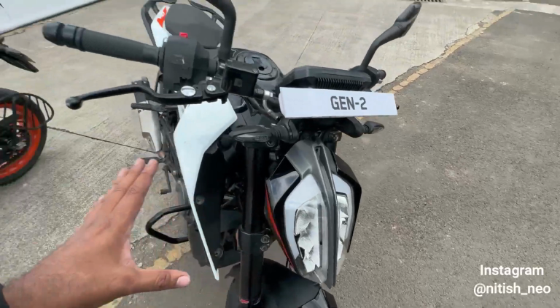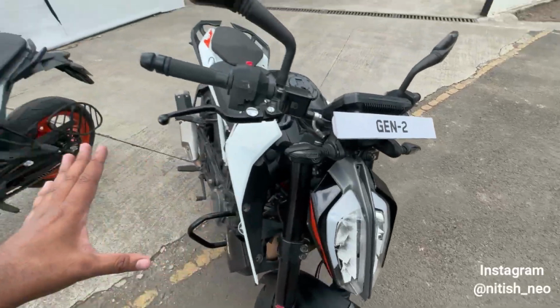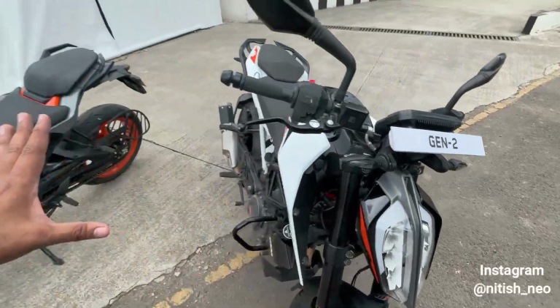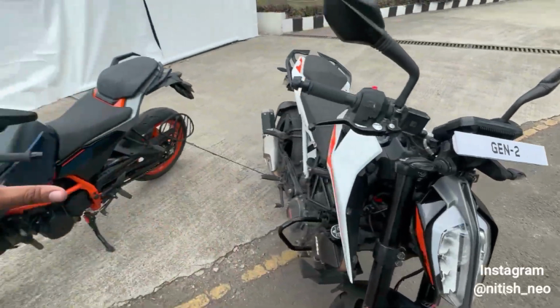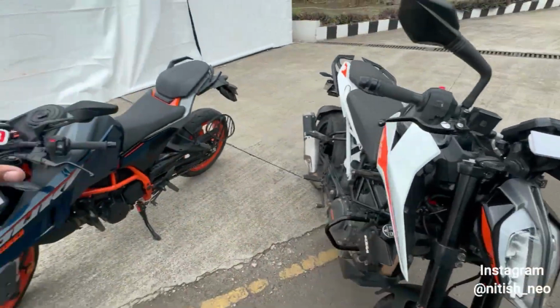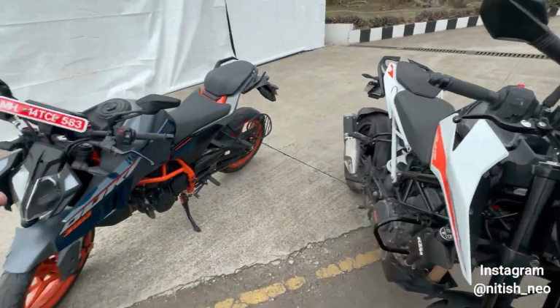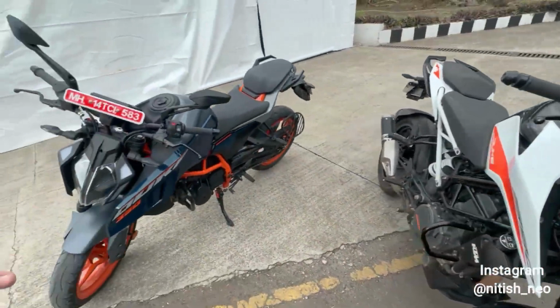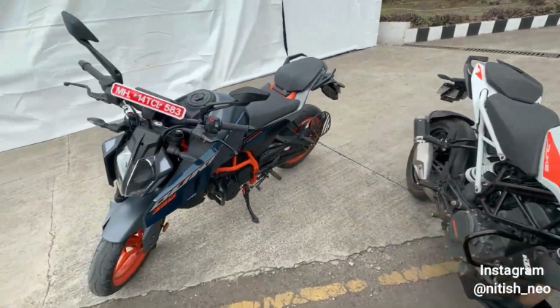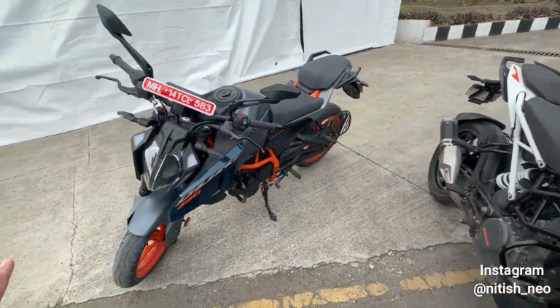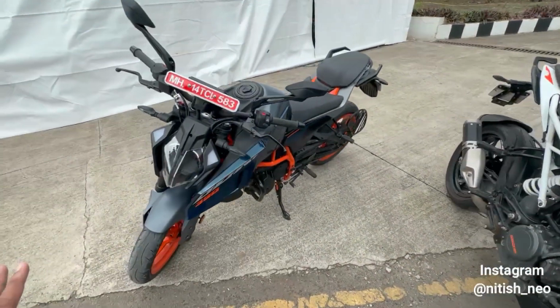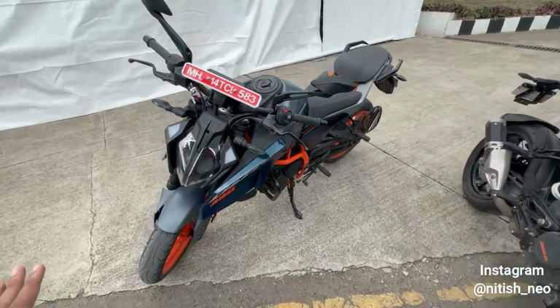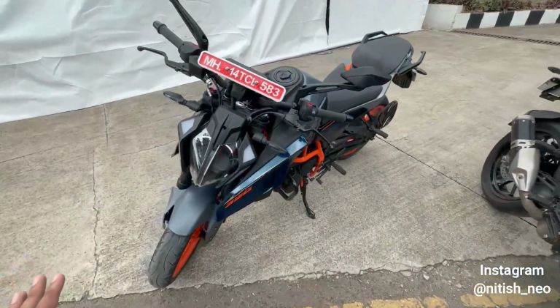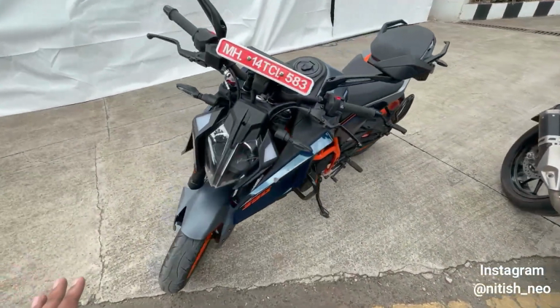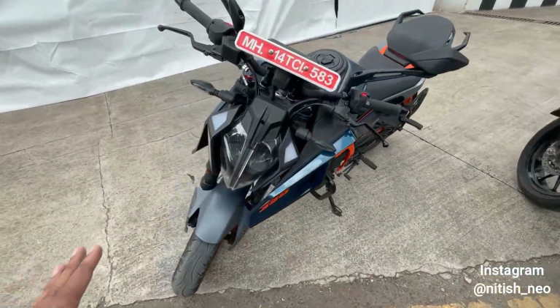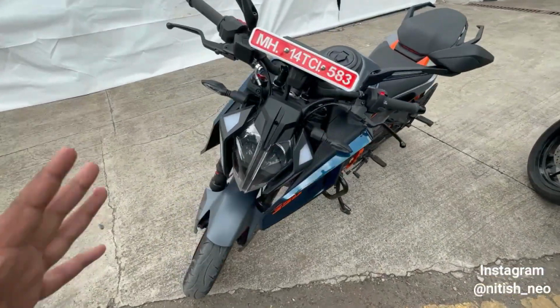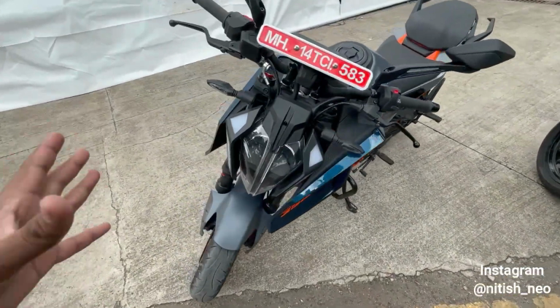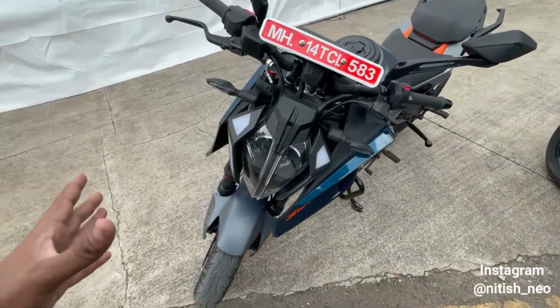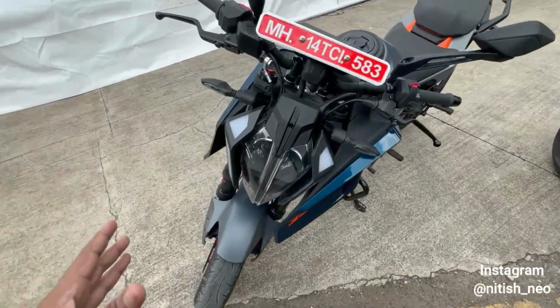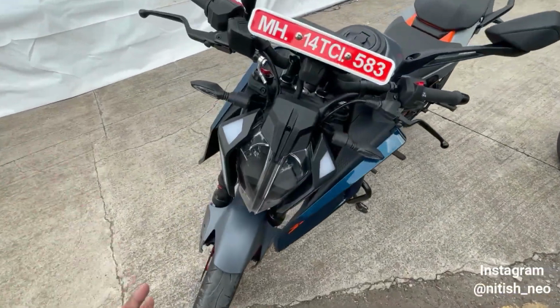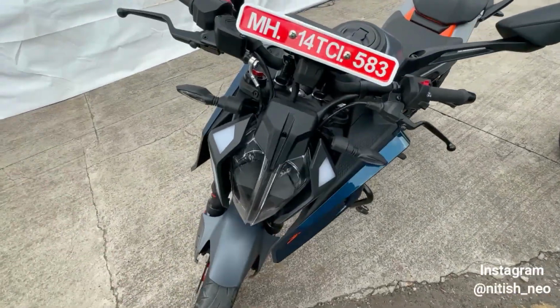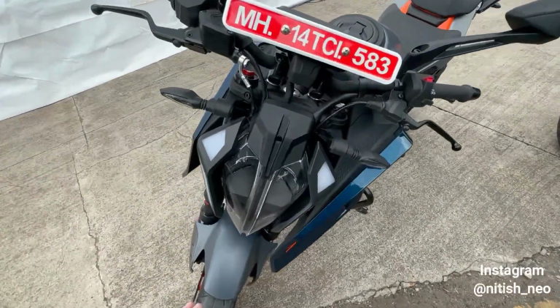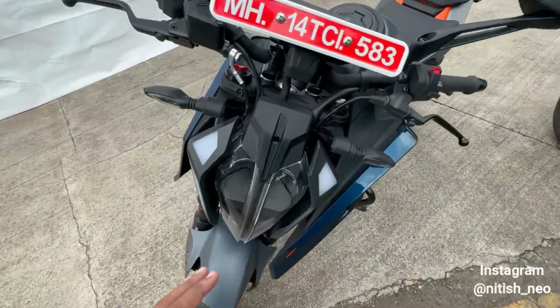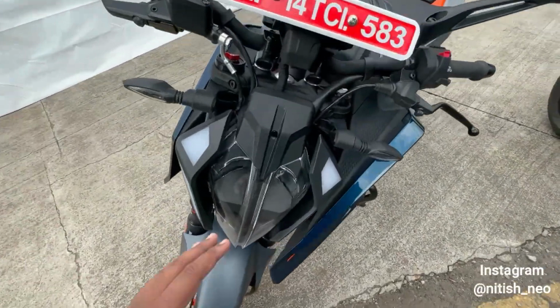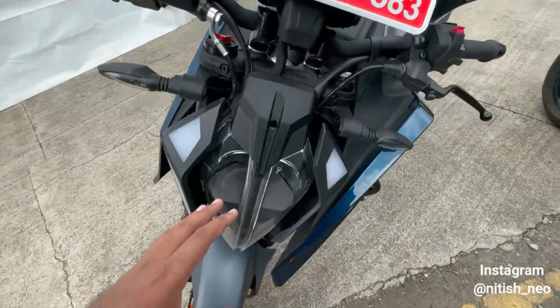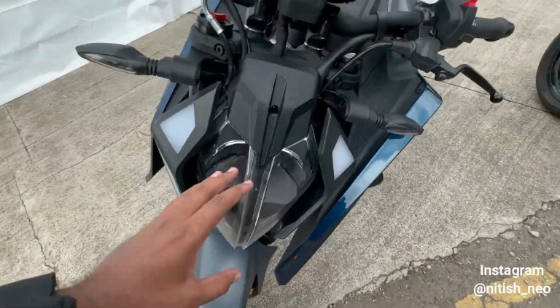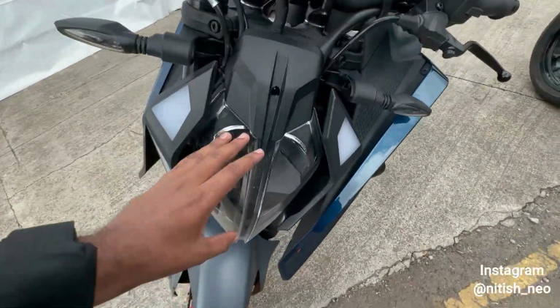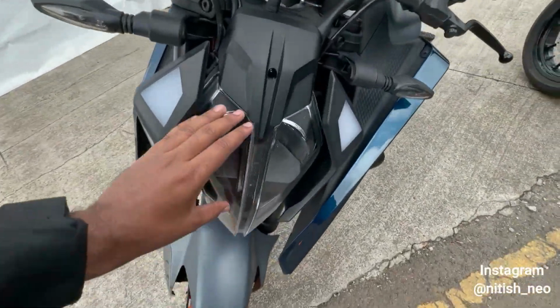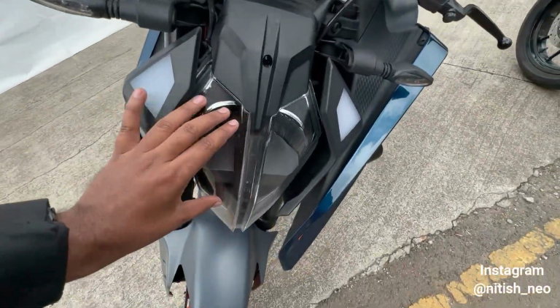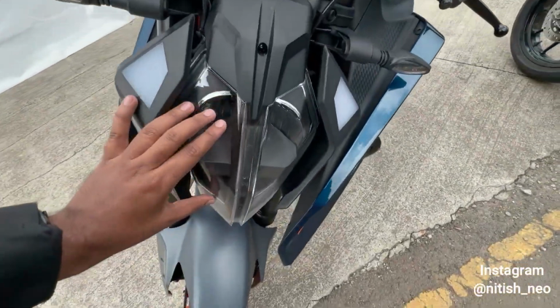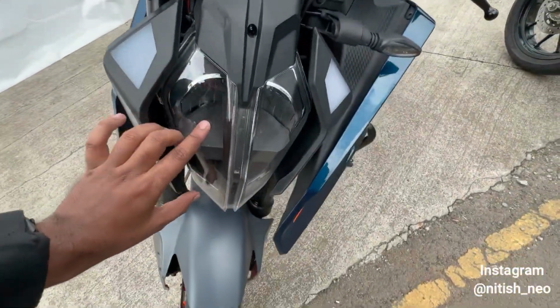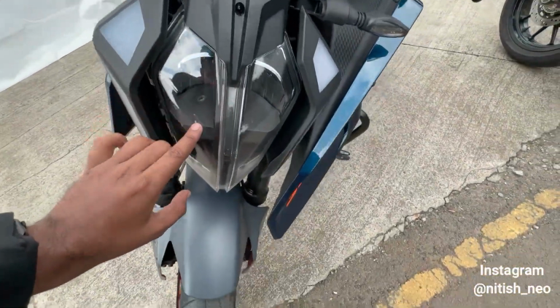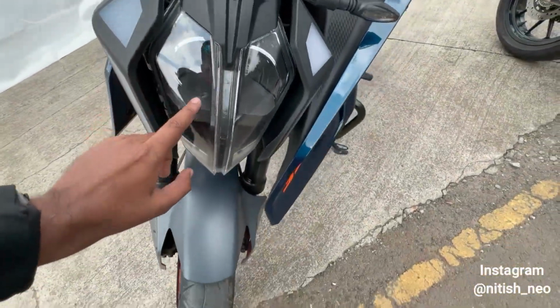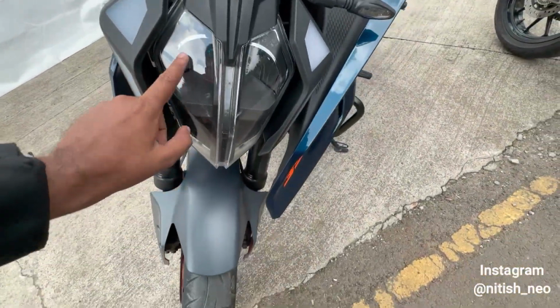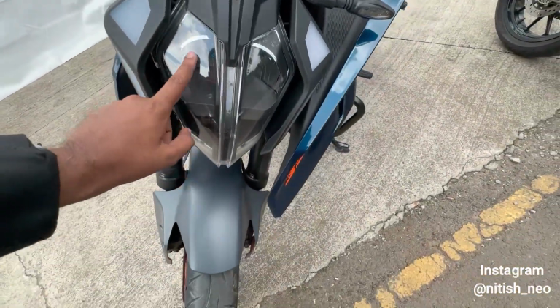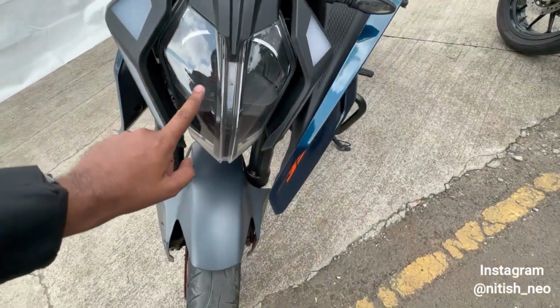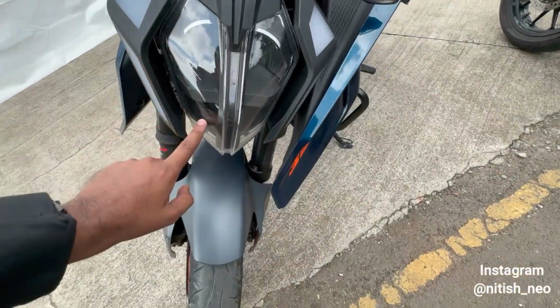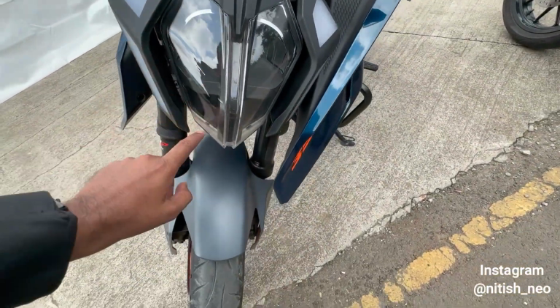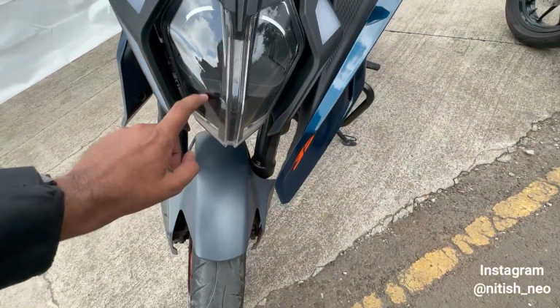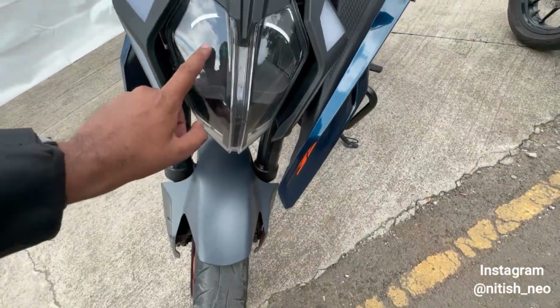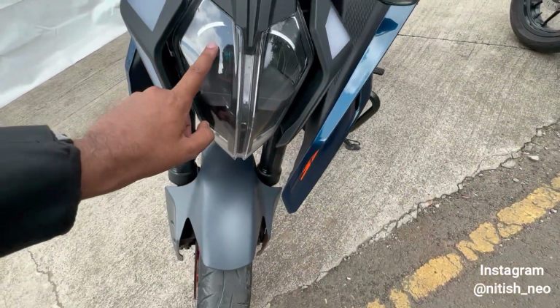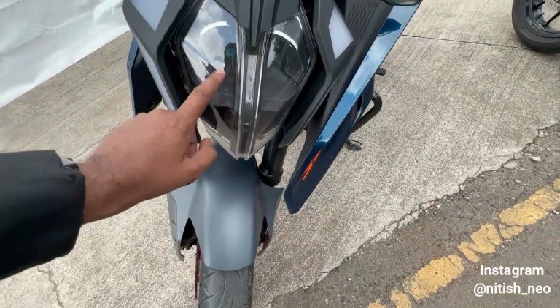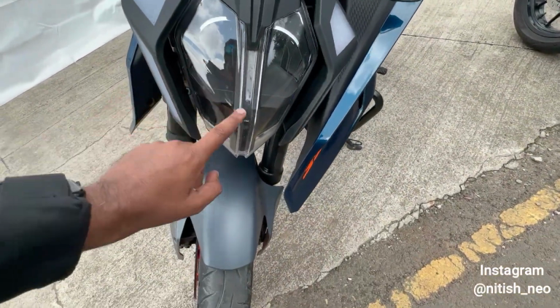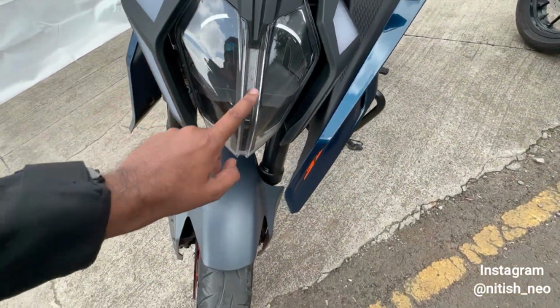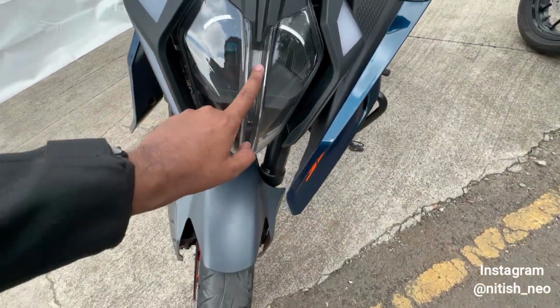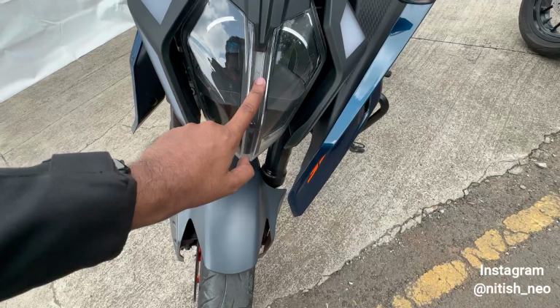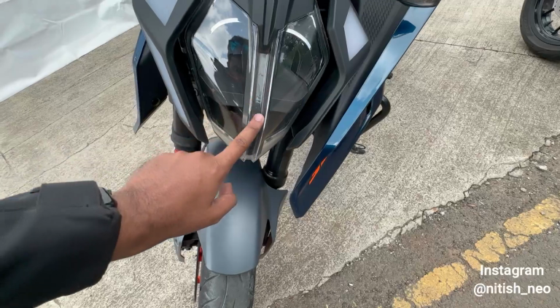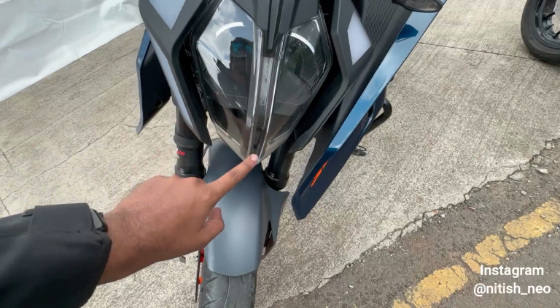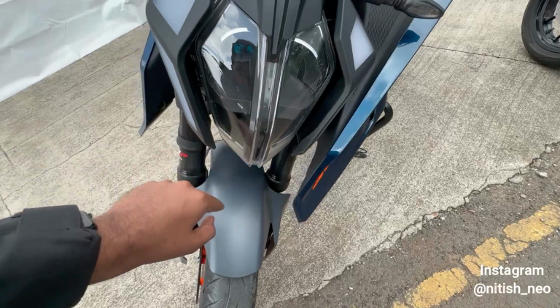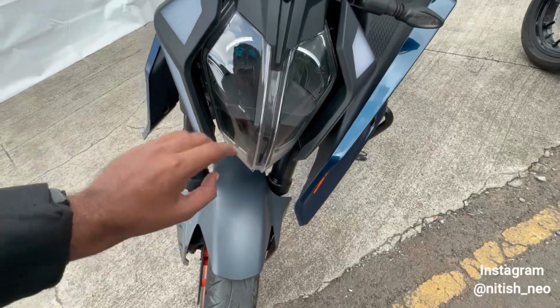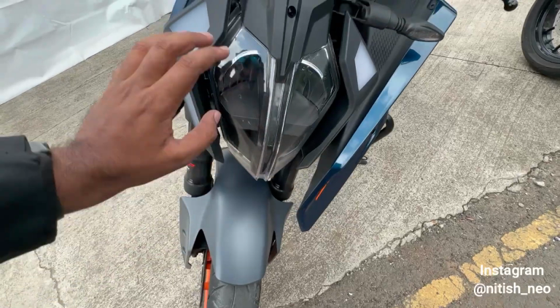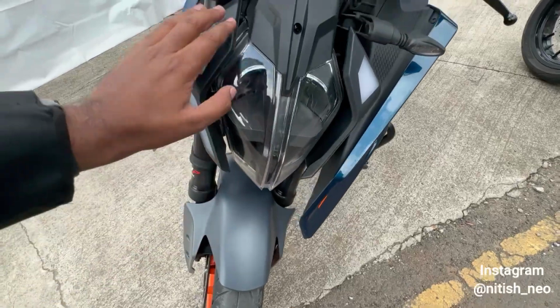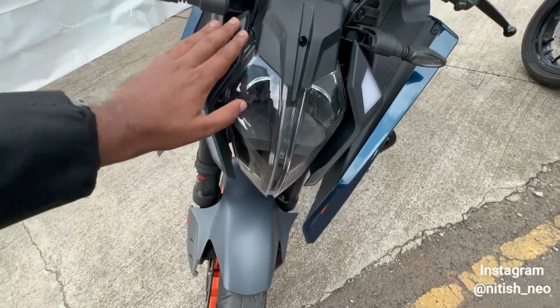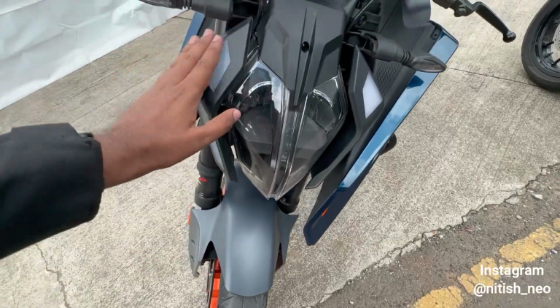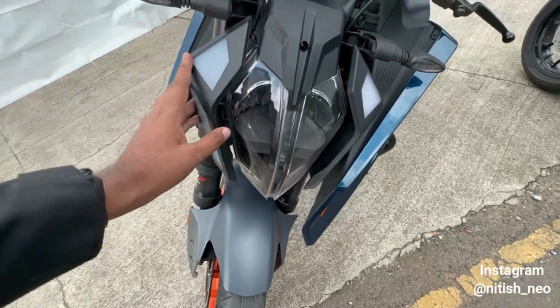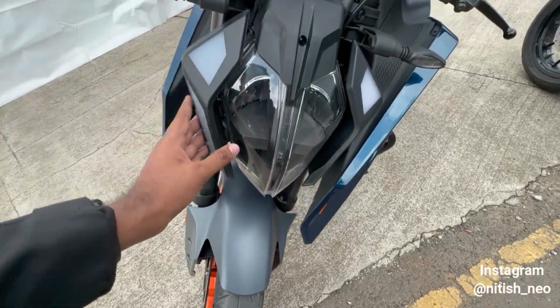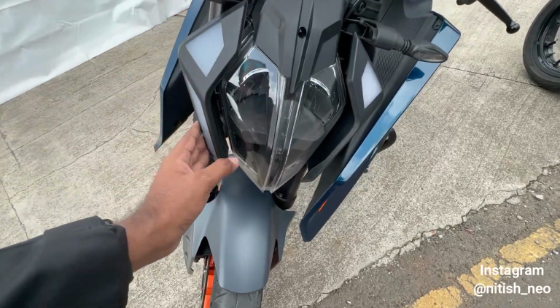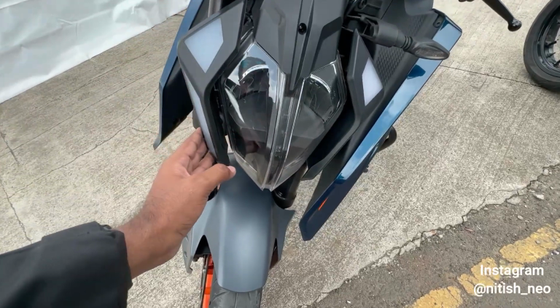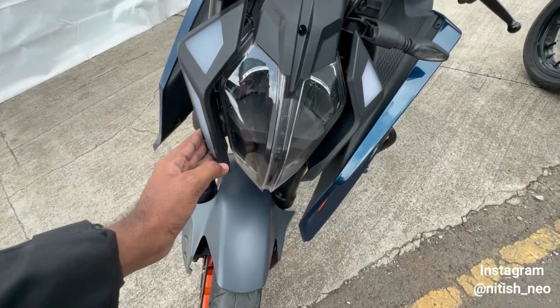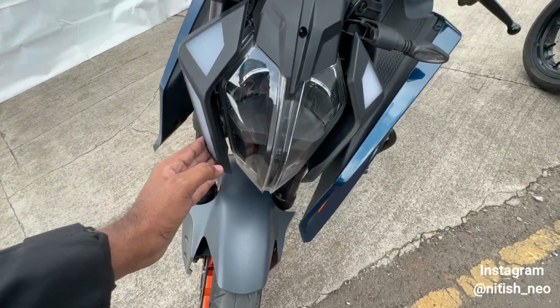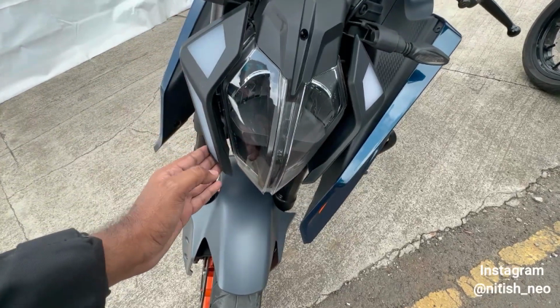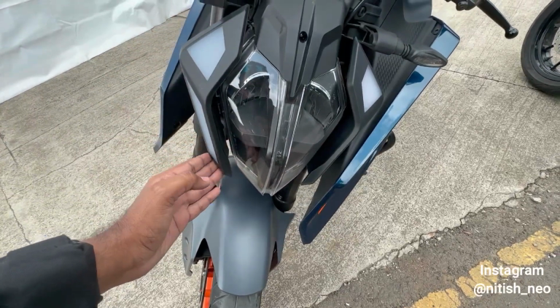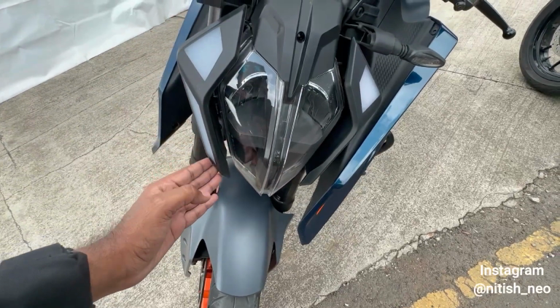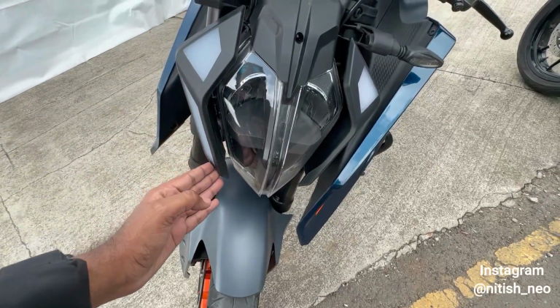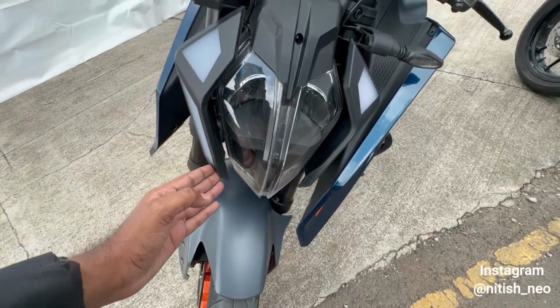Here you can see the new model headlight. It has four split LEDs and here you also have a DRL.